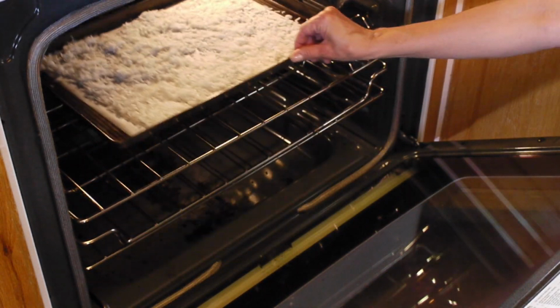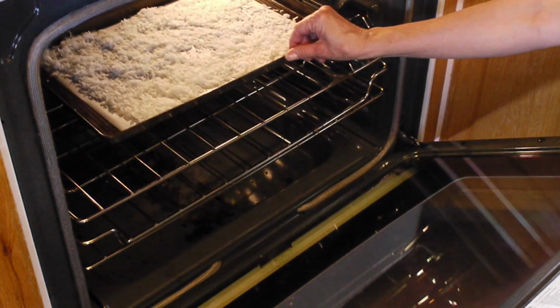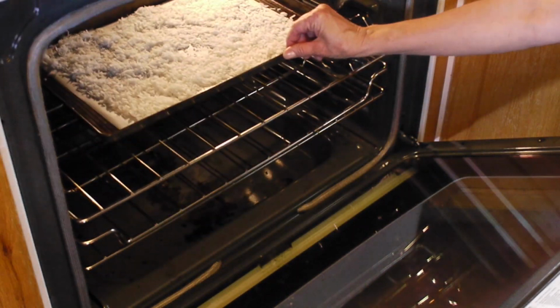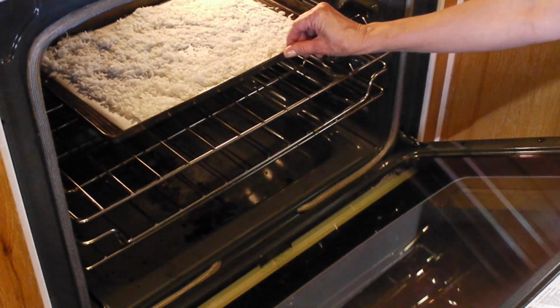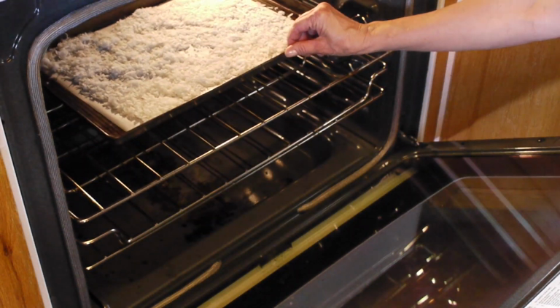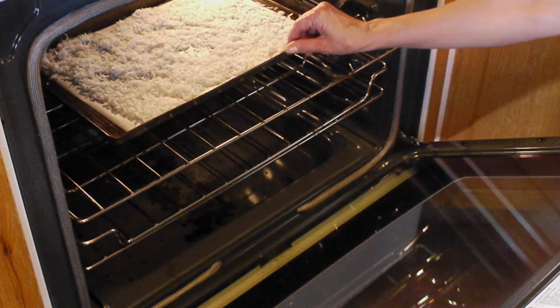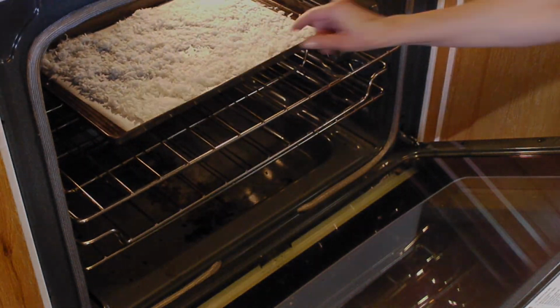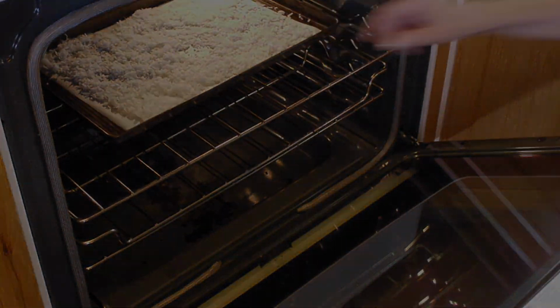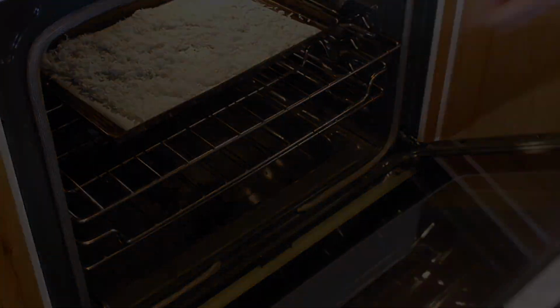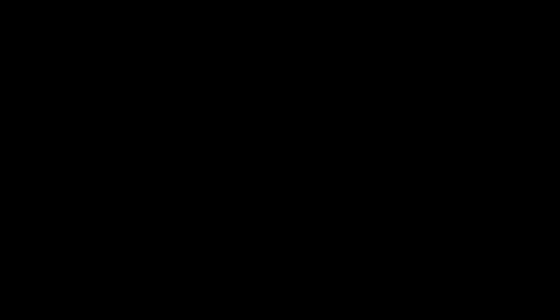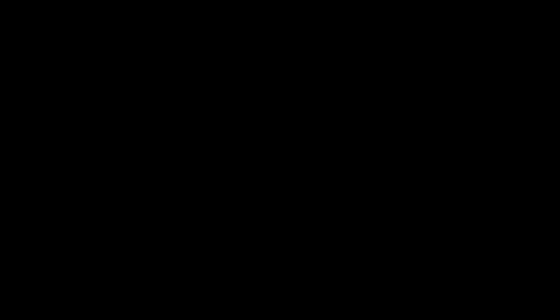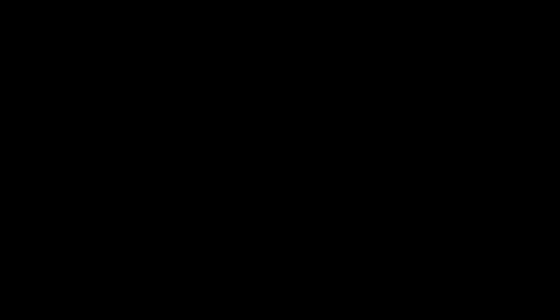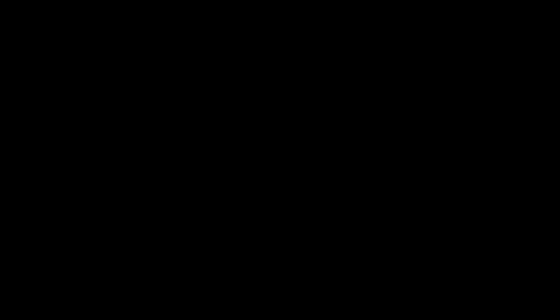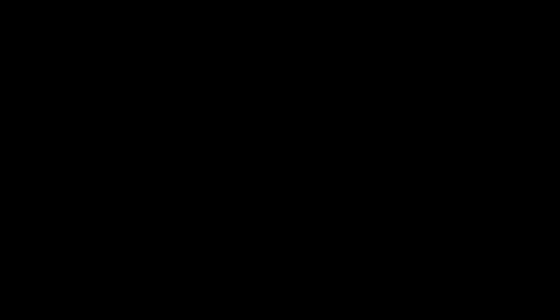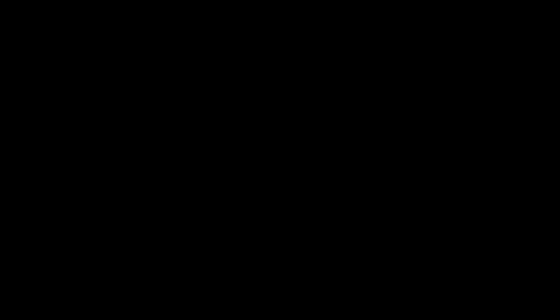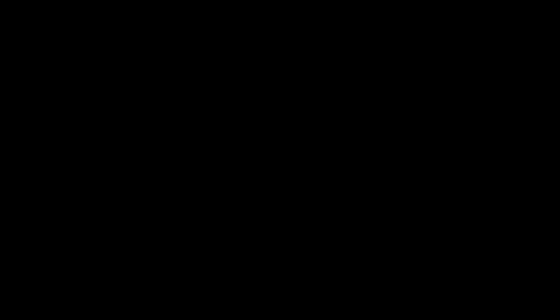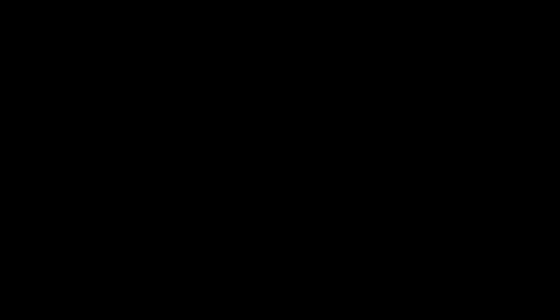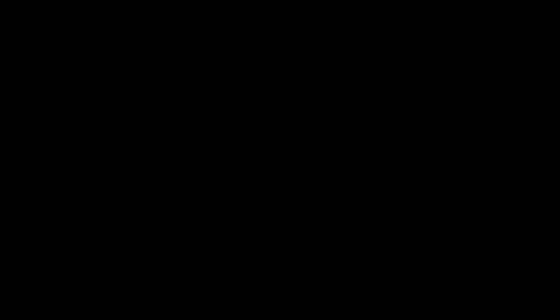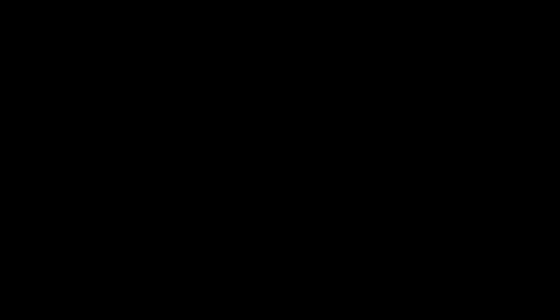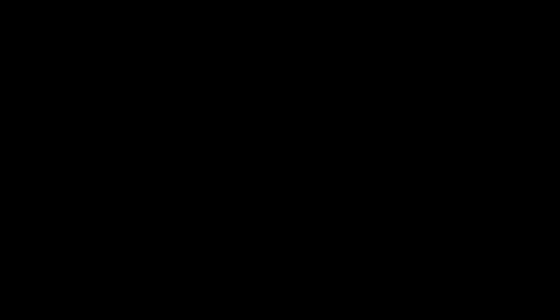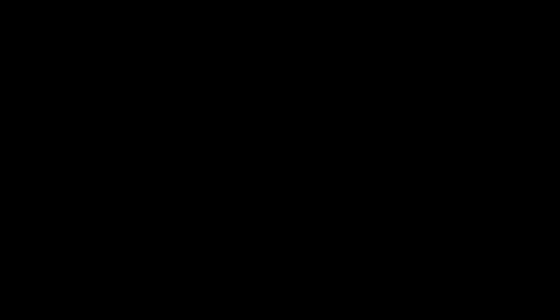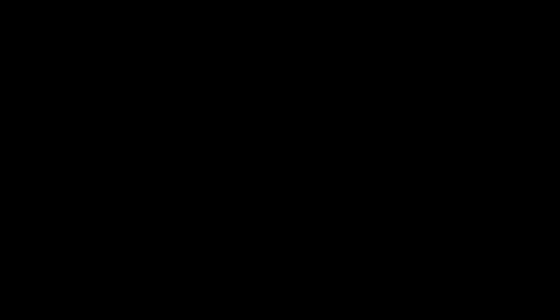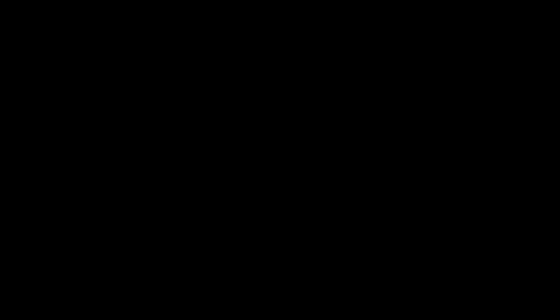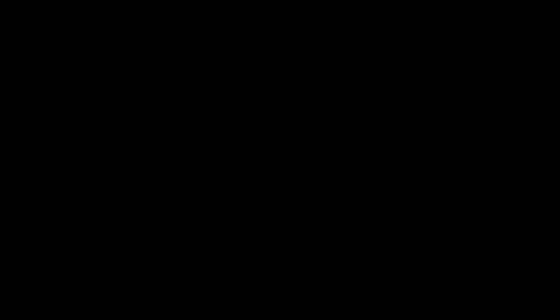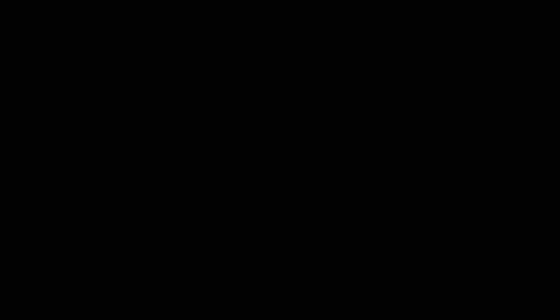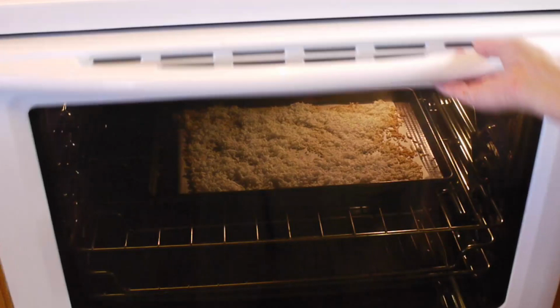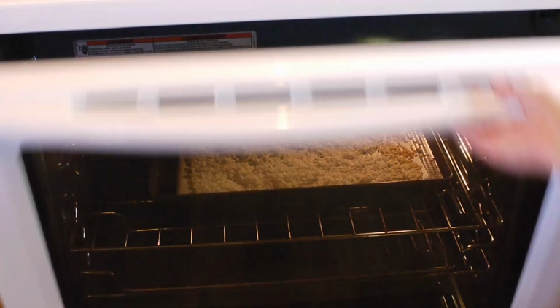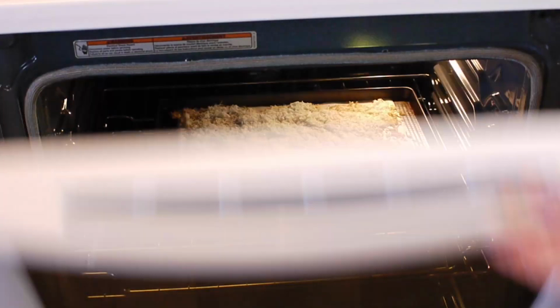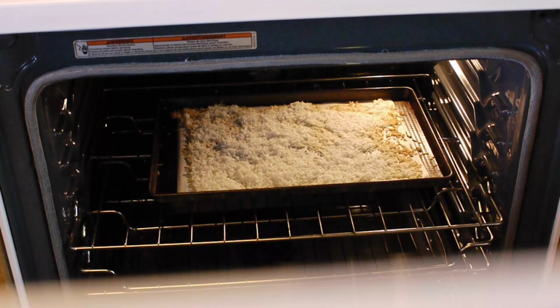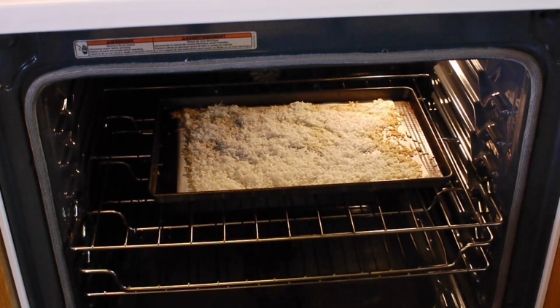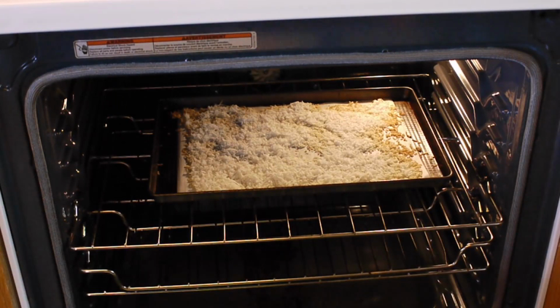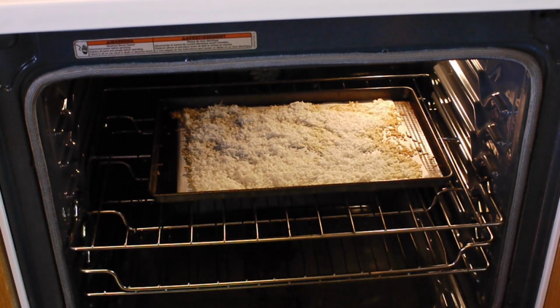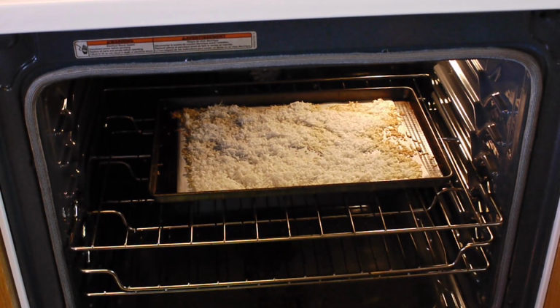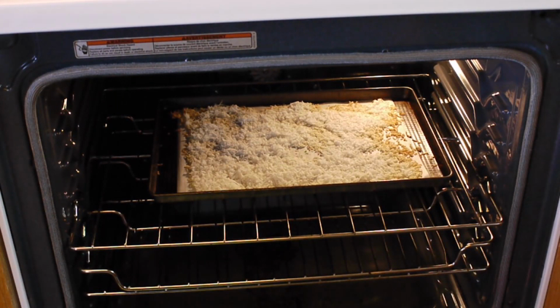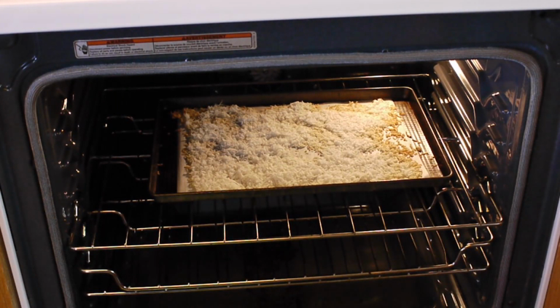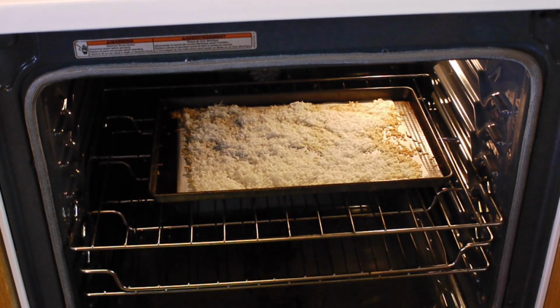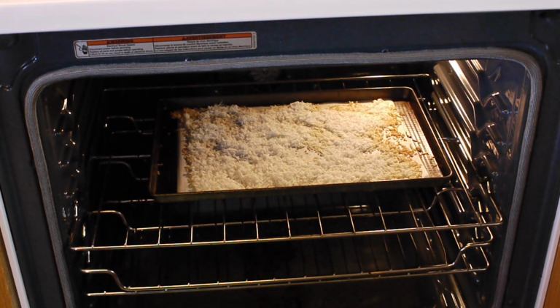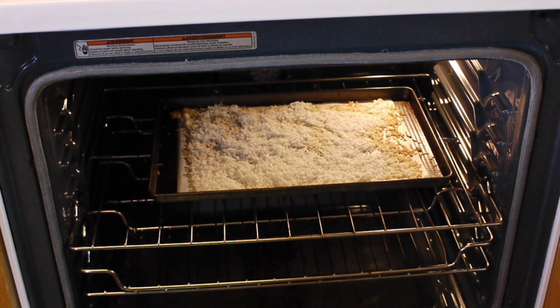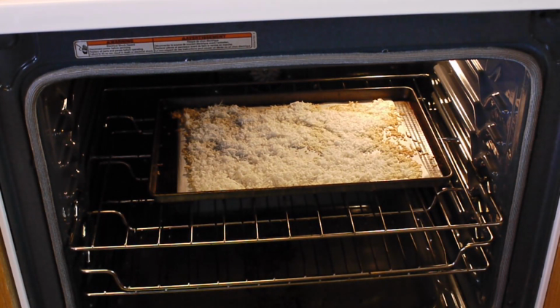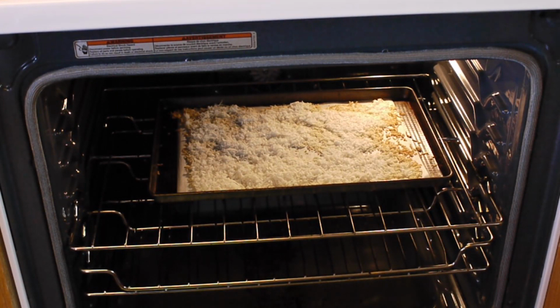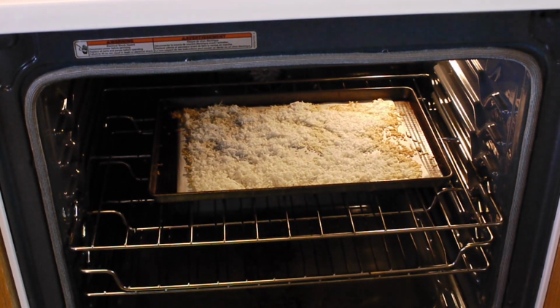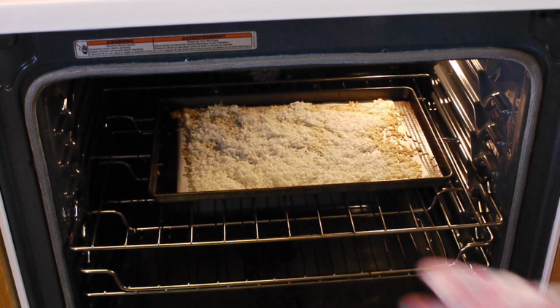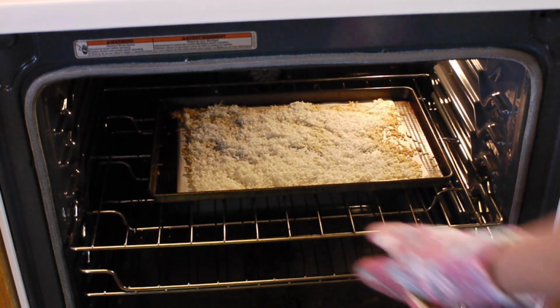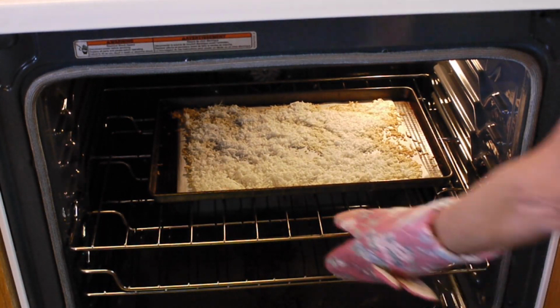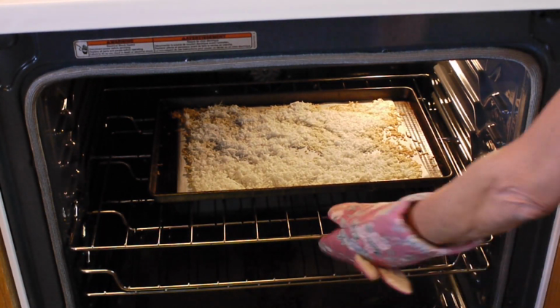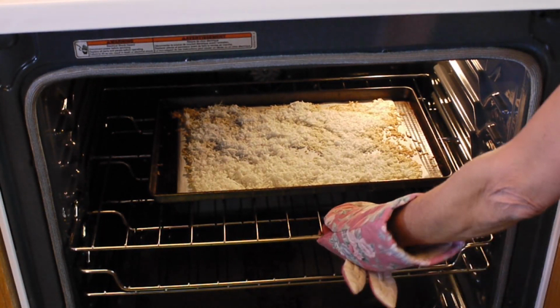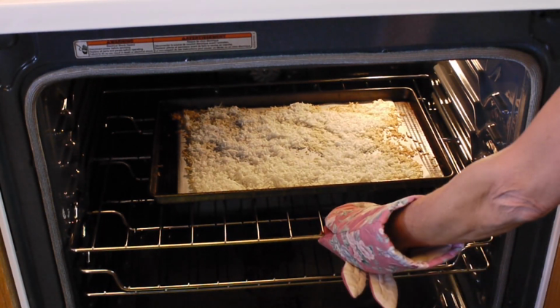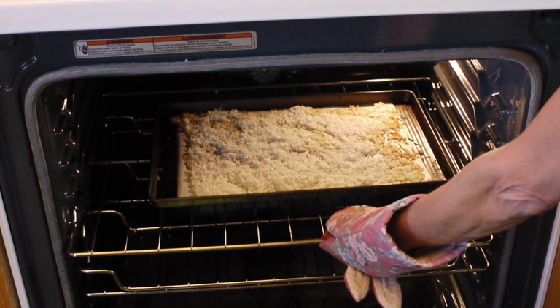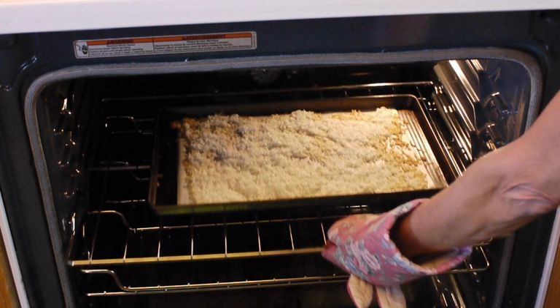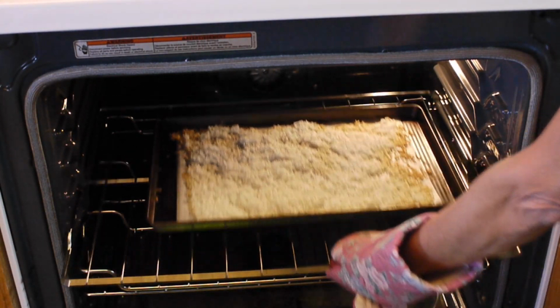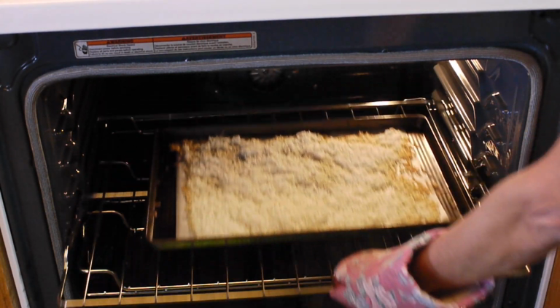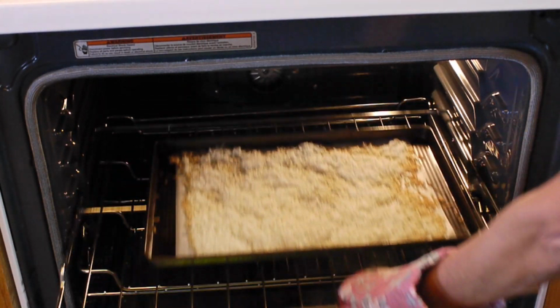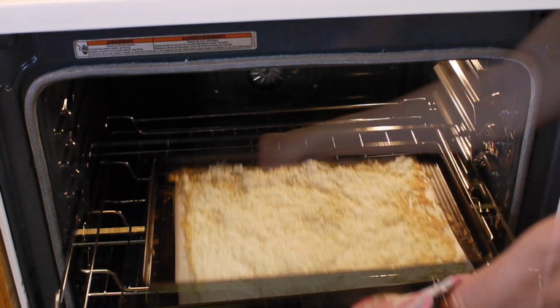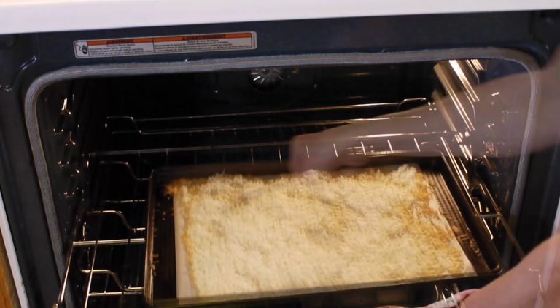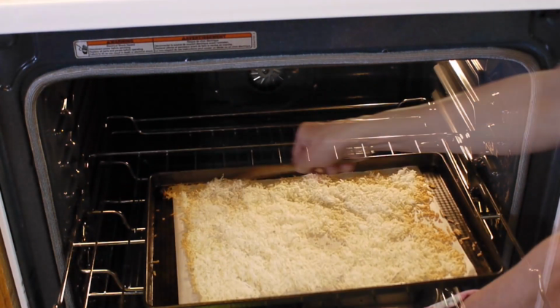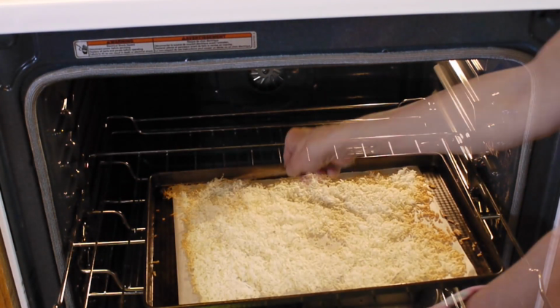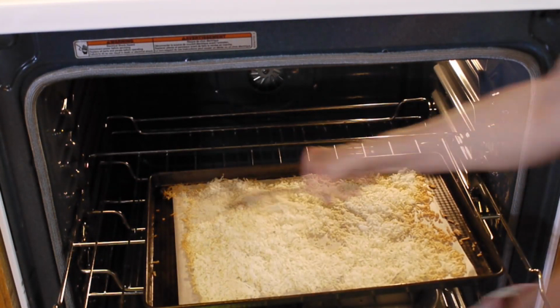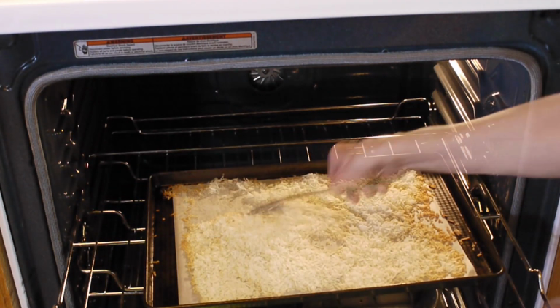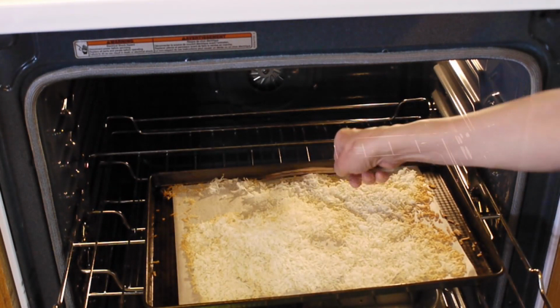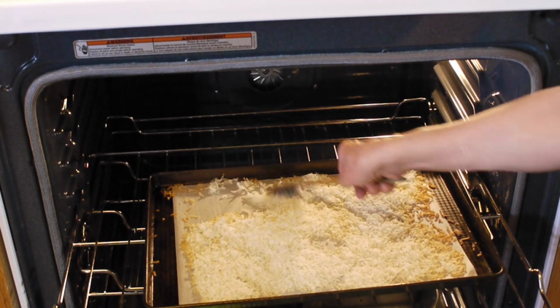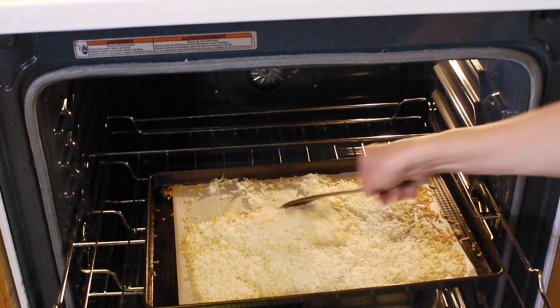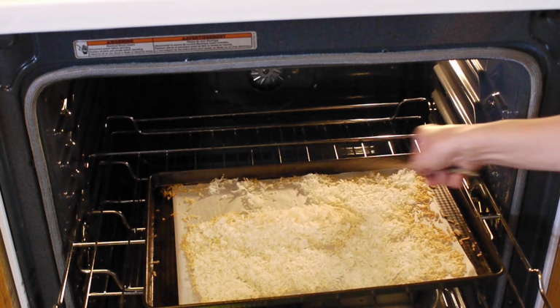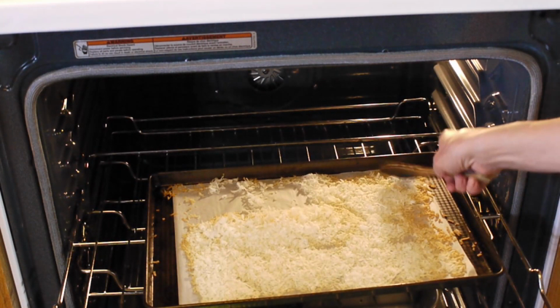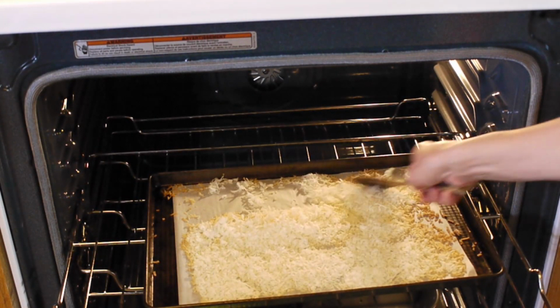Set the timer for 5 minutes. At the 5 minute mark, open the oven and stir the coconut flakes around.